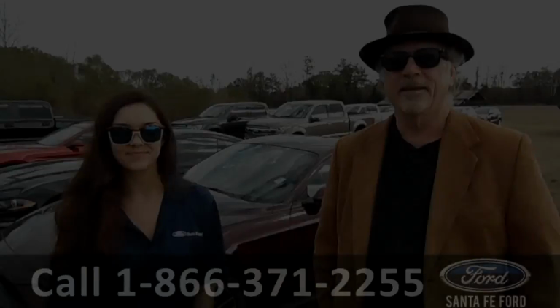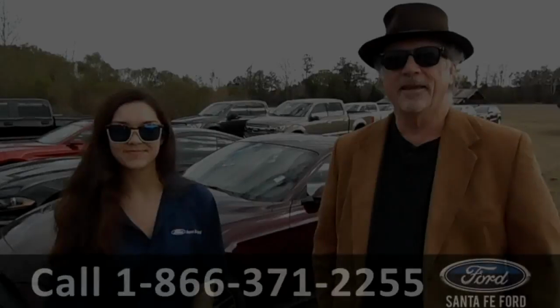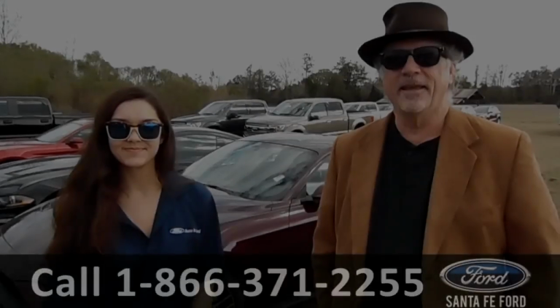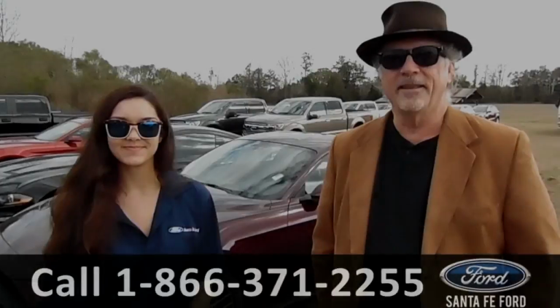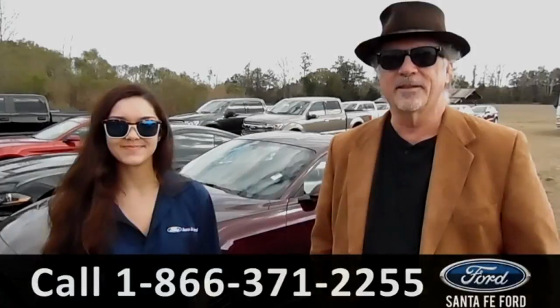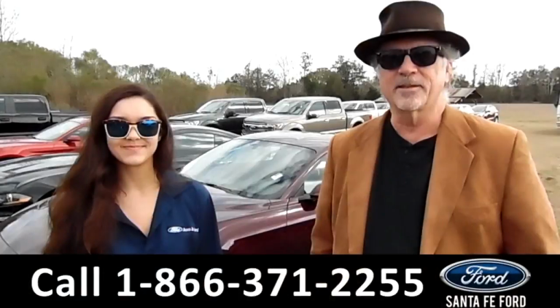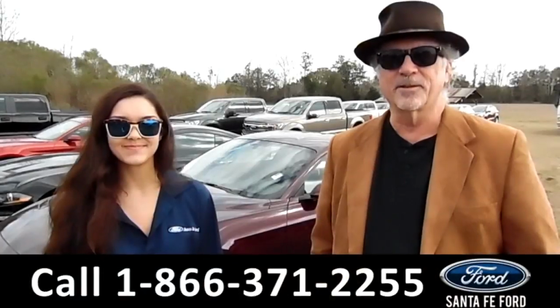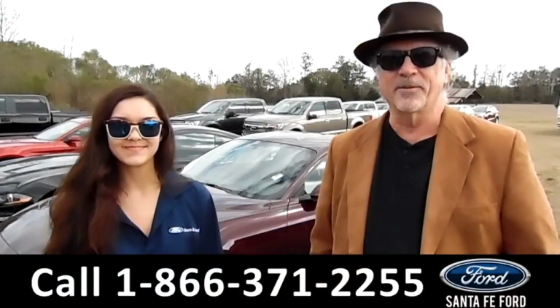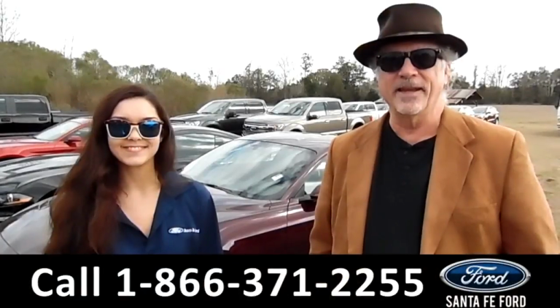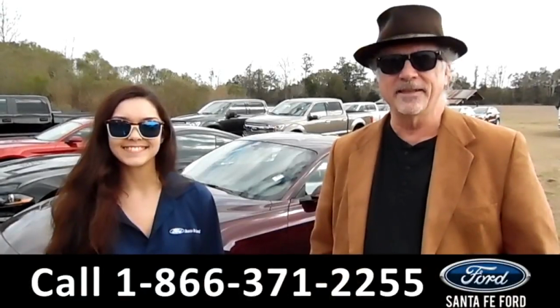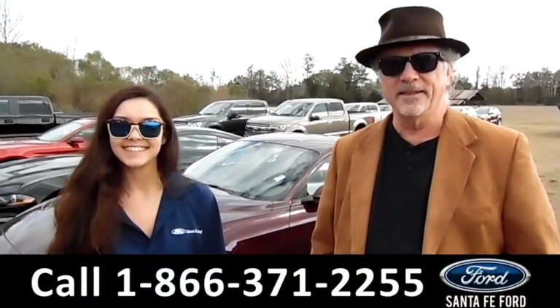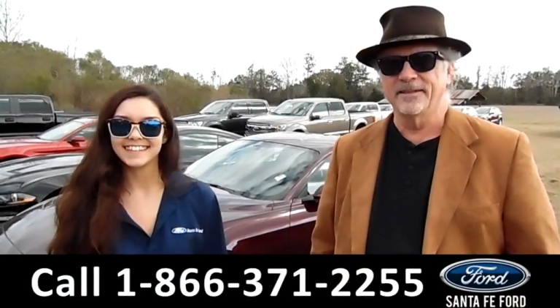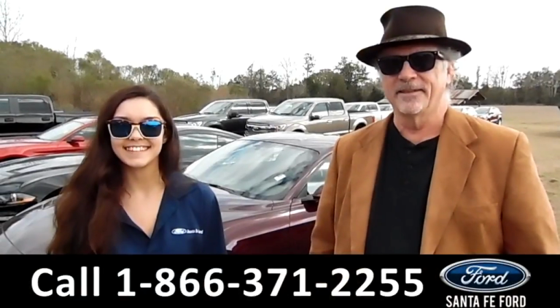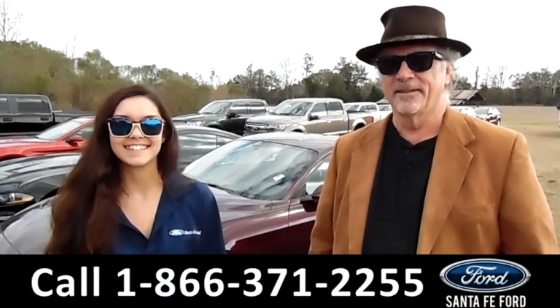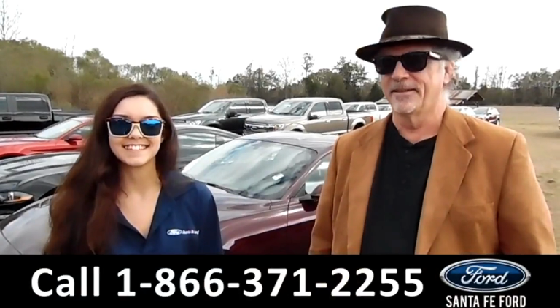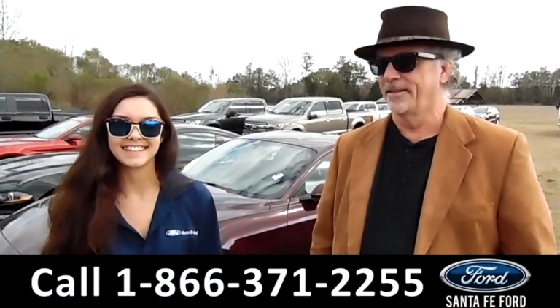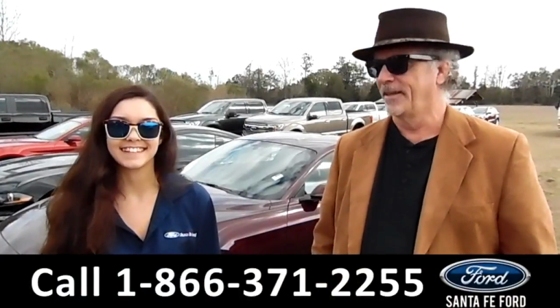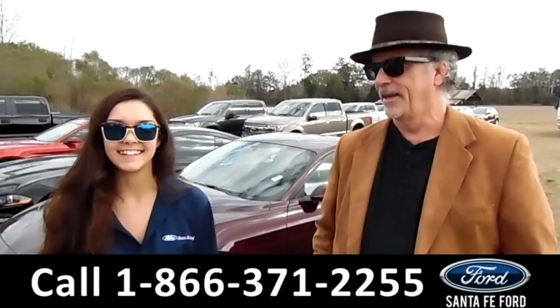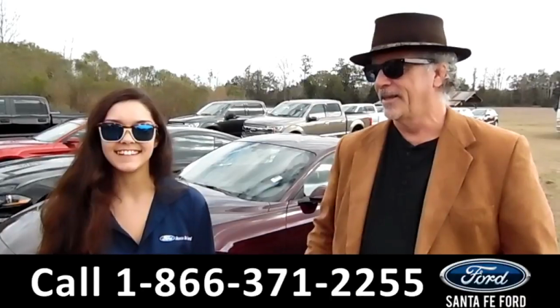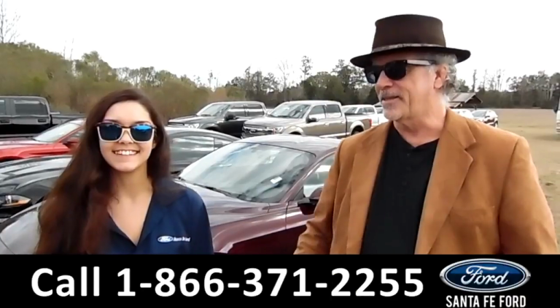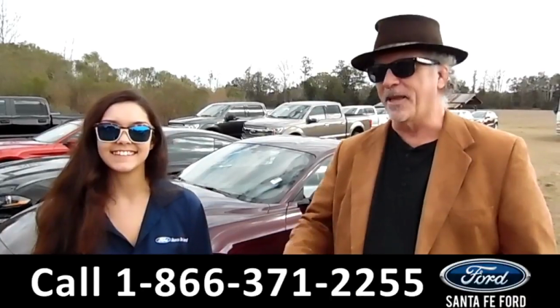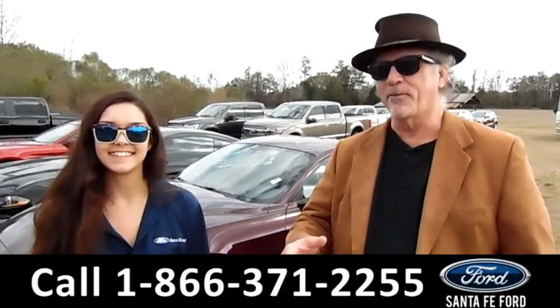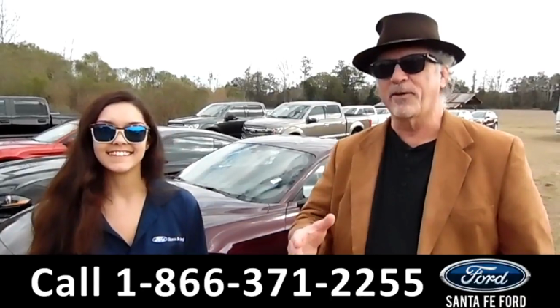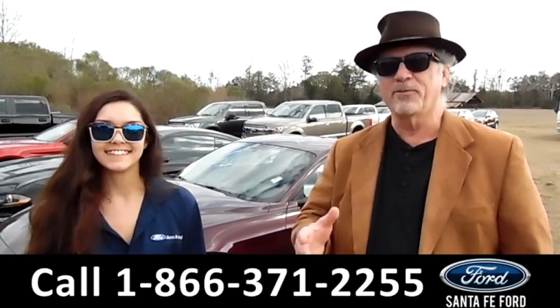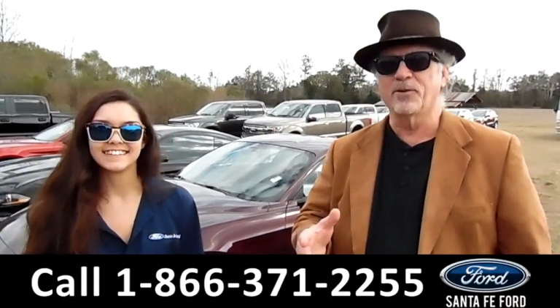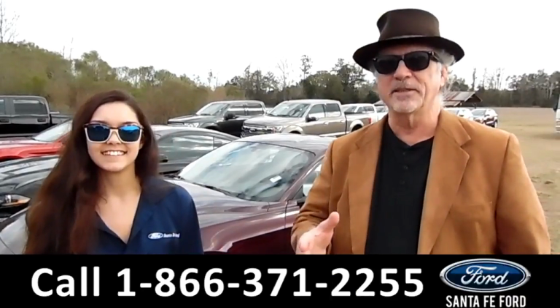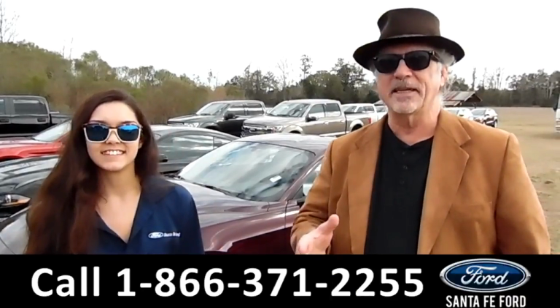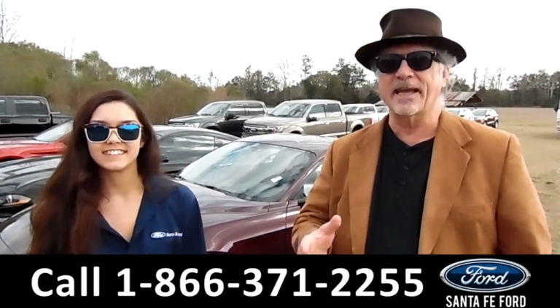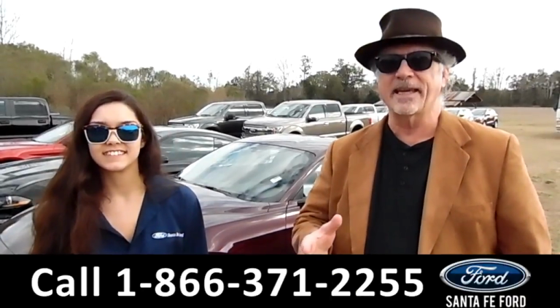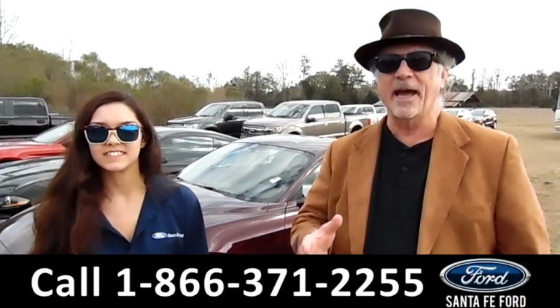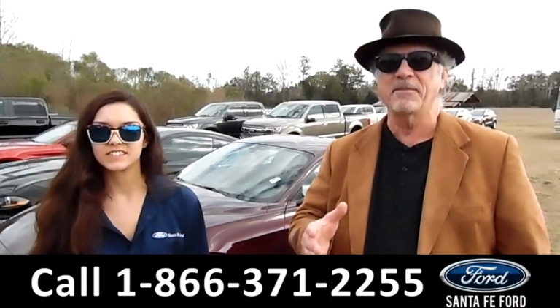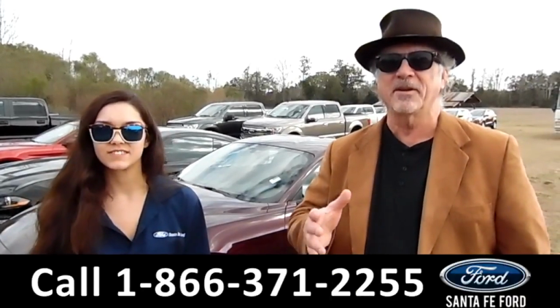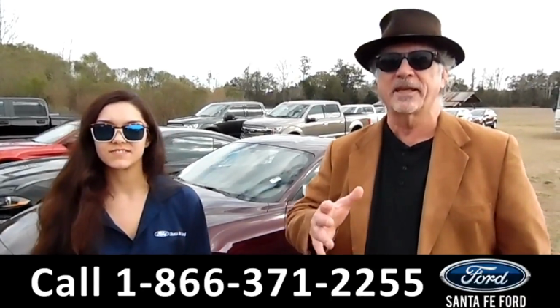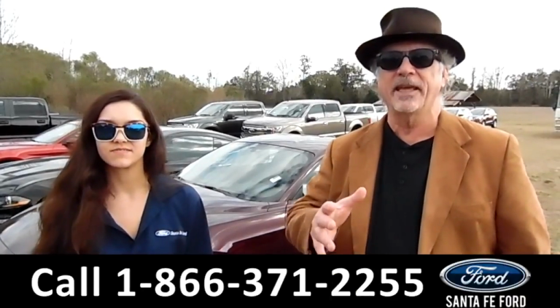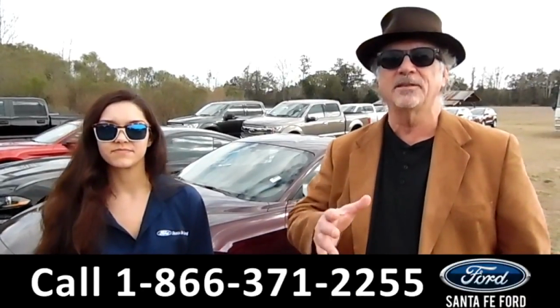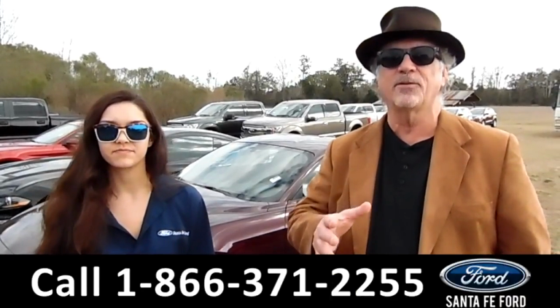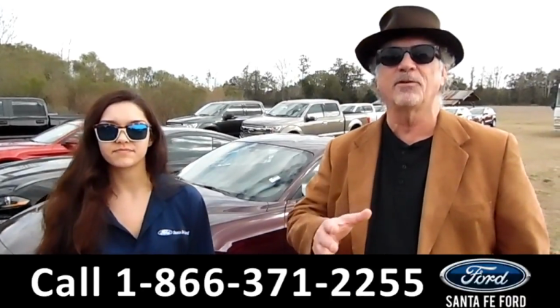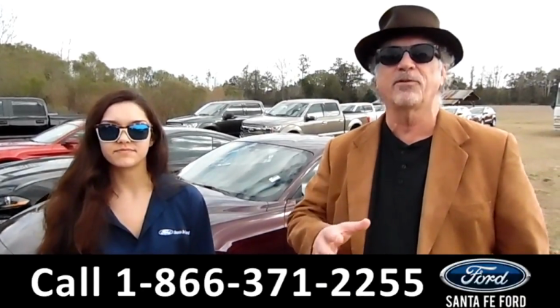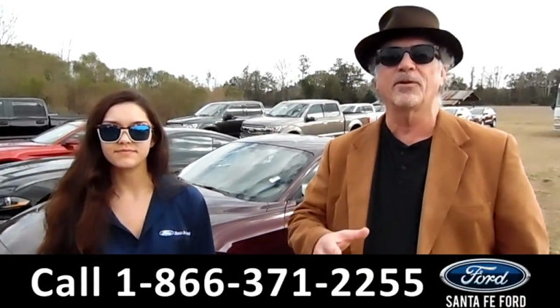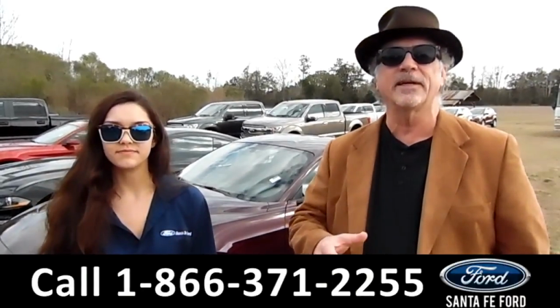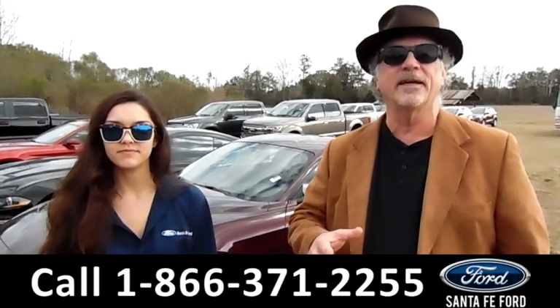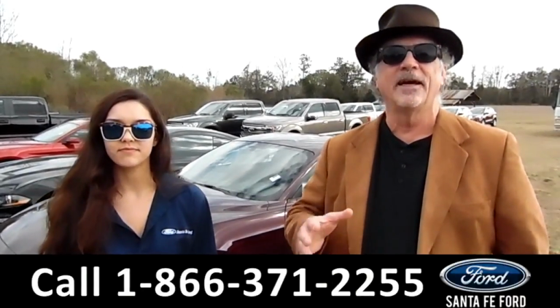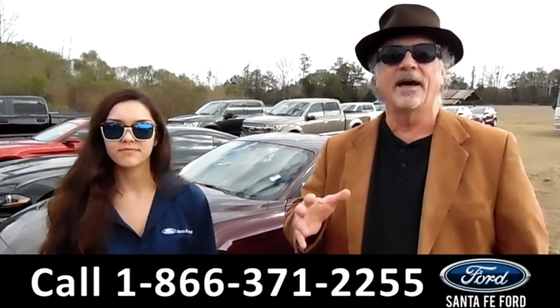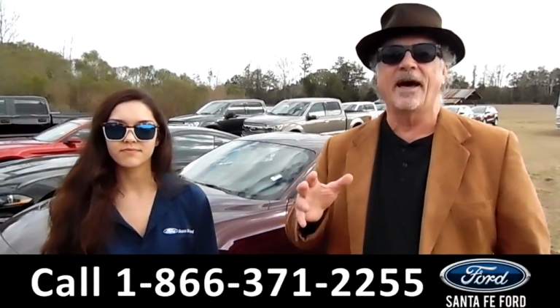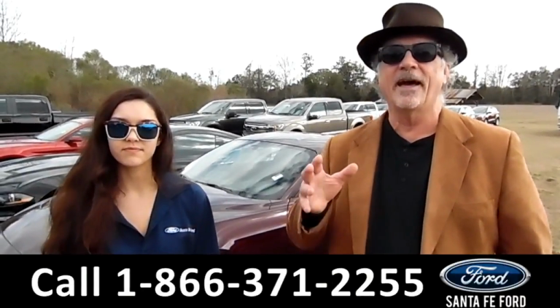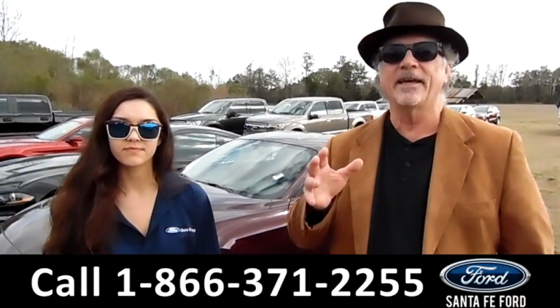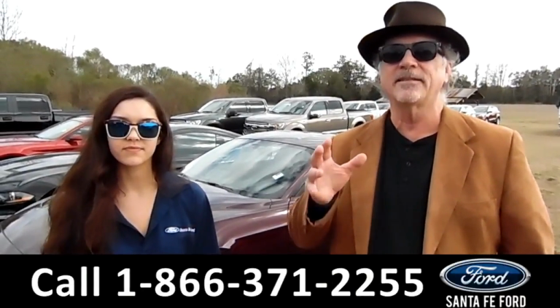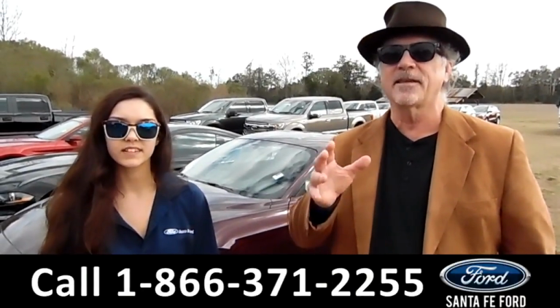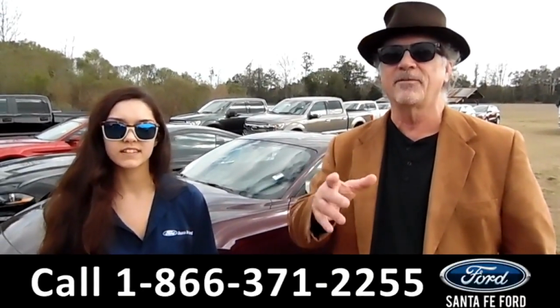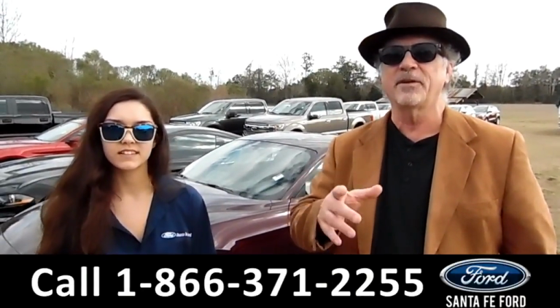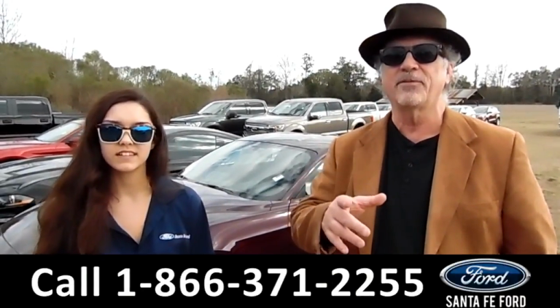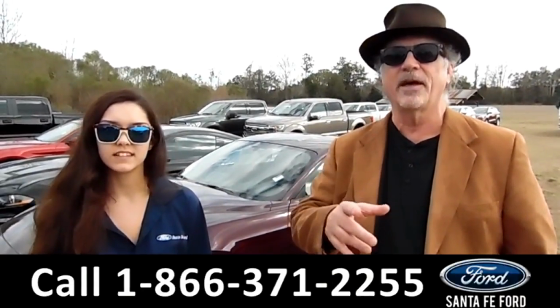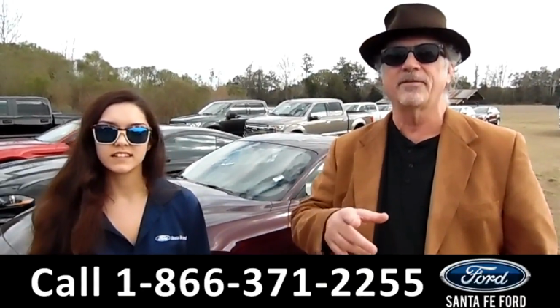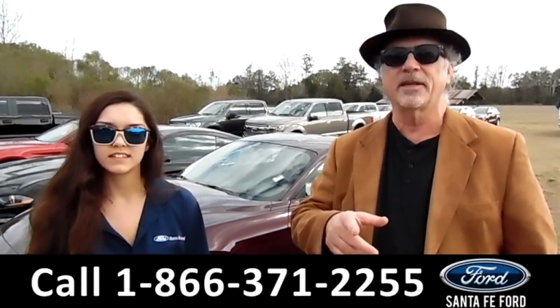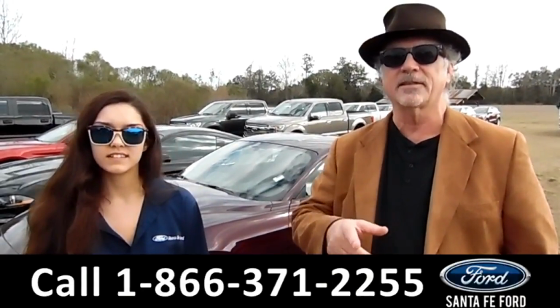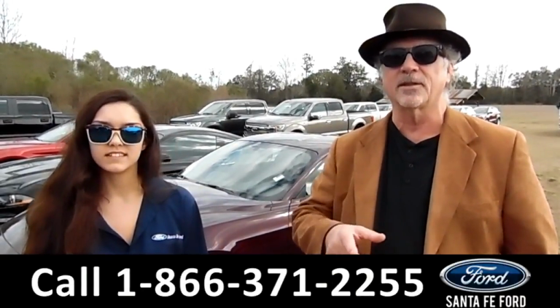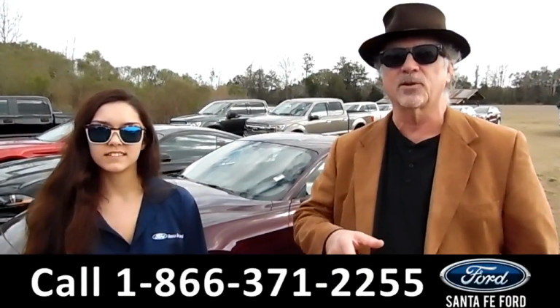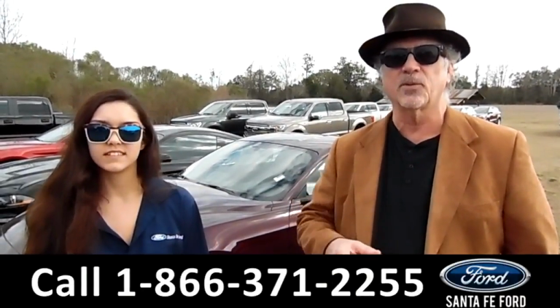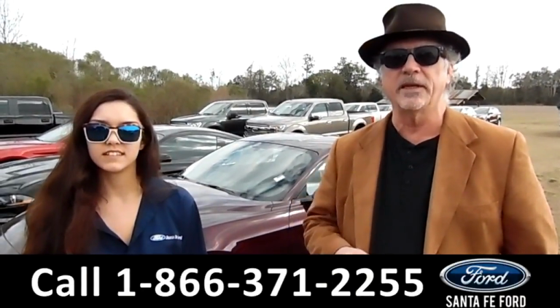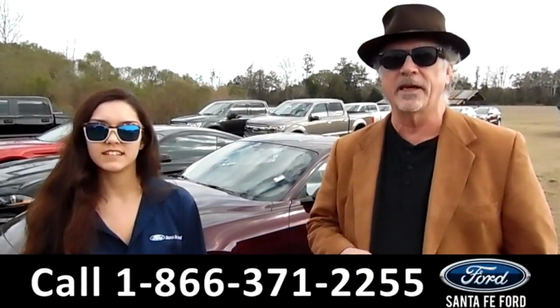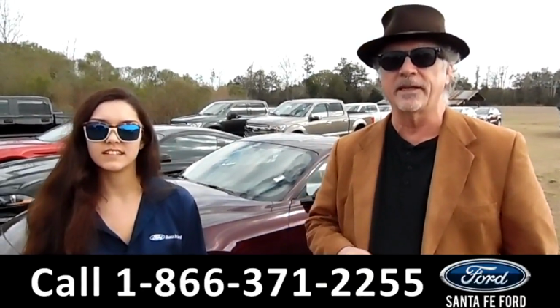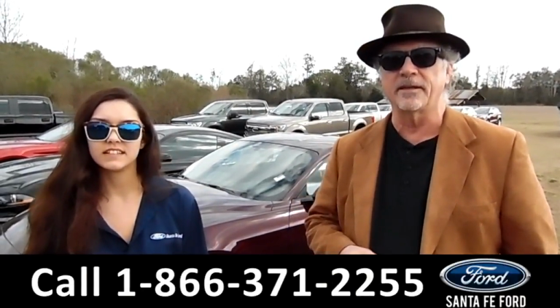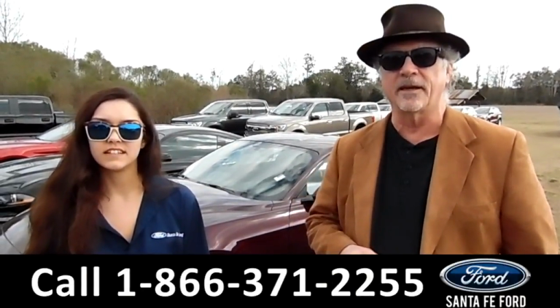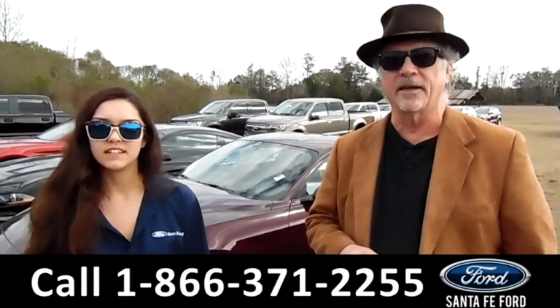Hey, this is Randy, and this is Anna, SantaFeFord.com near Gainesville, Florida — I-75 at exit 399.